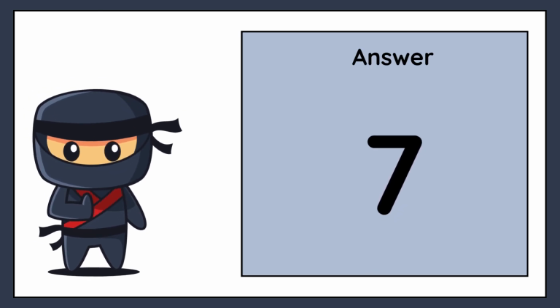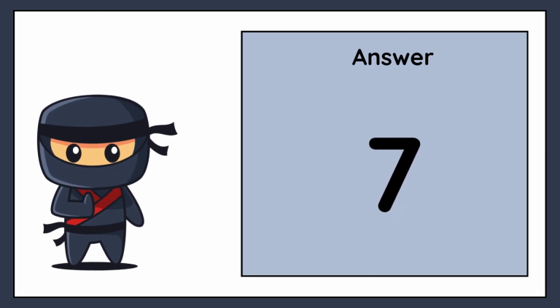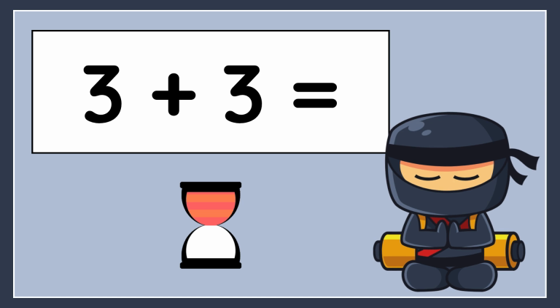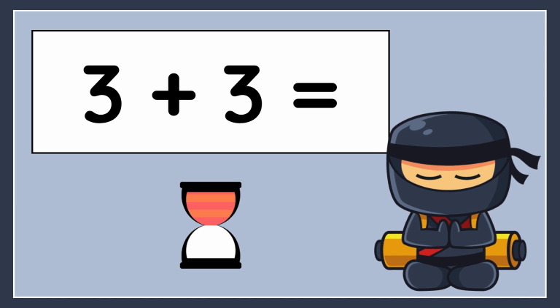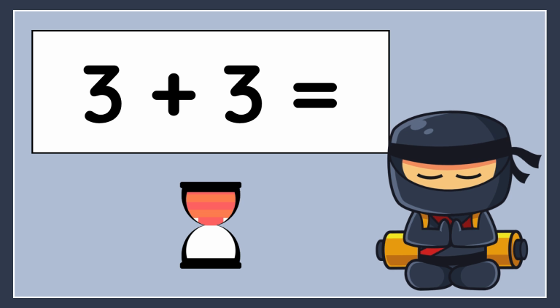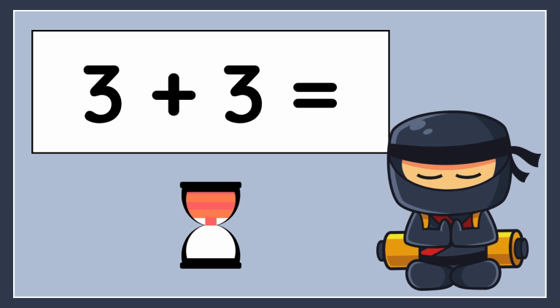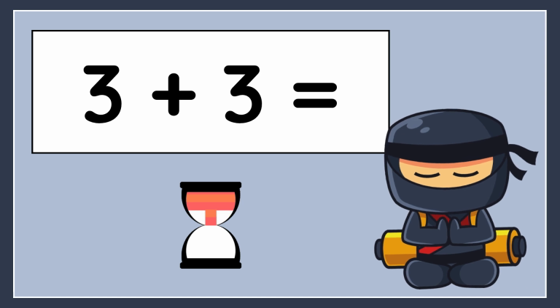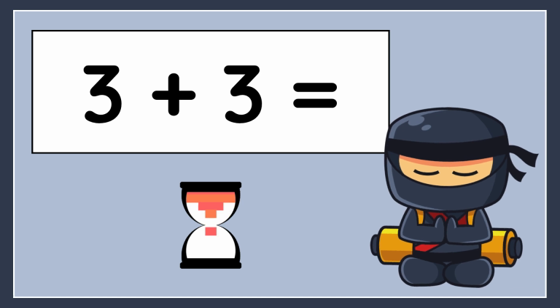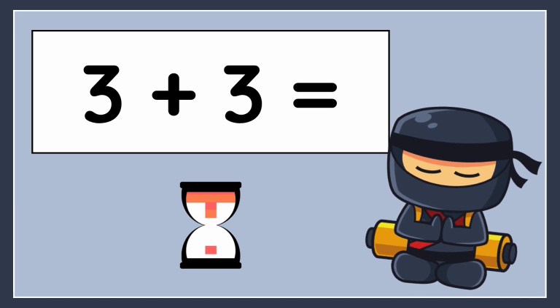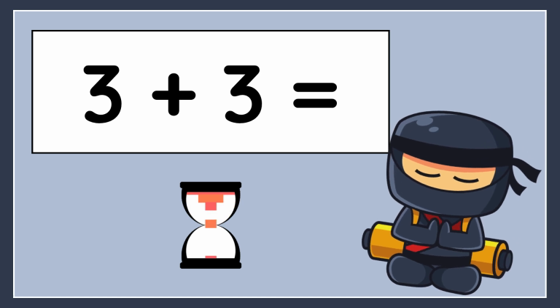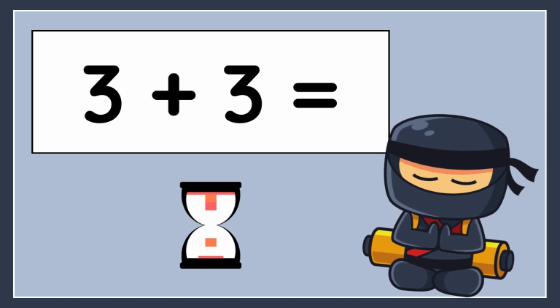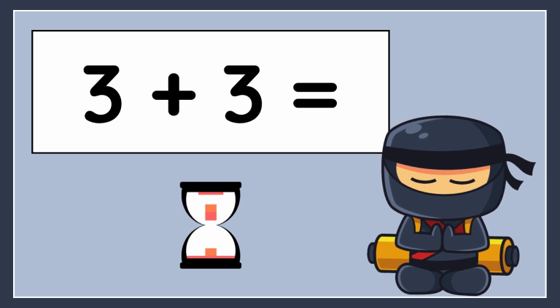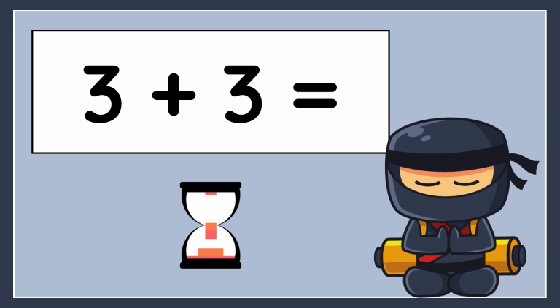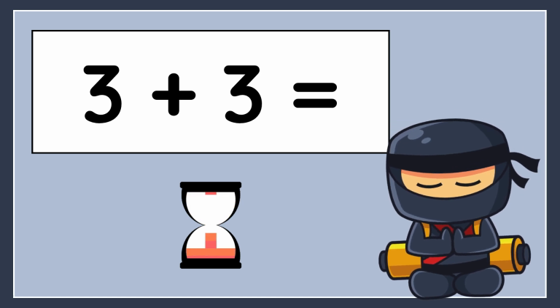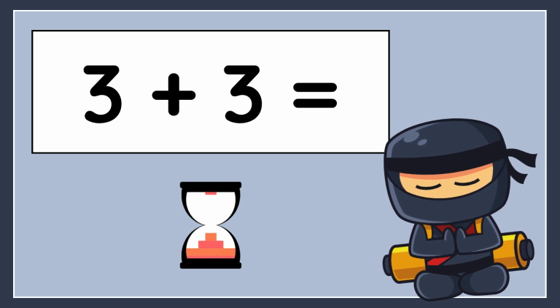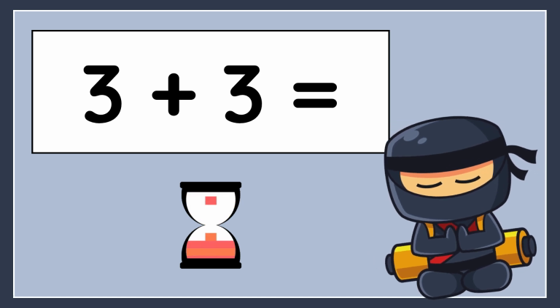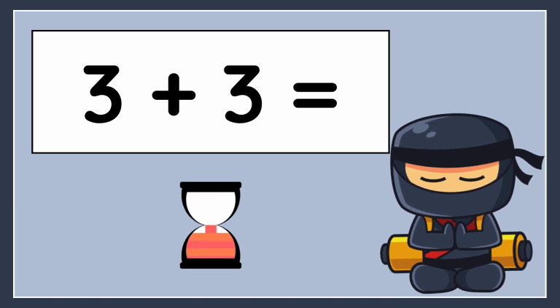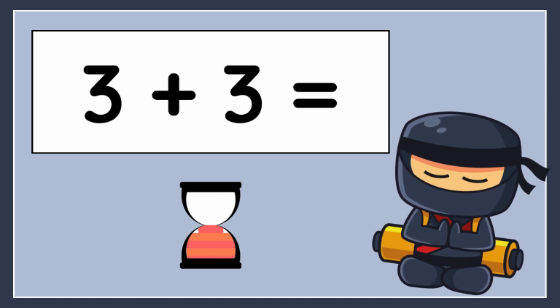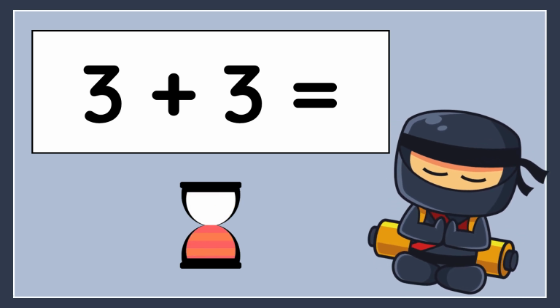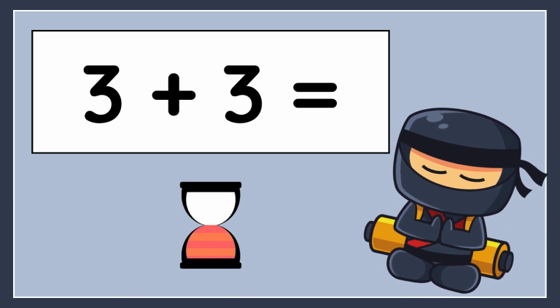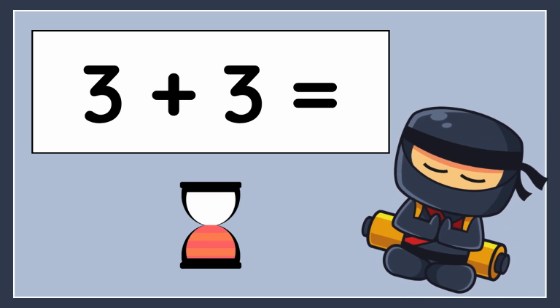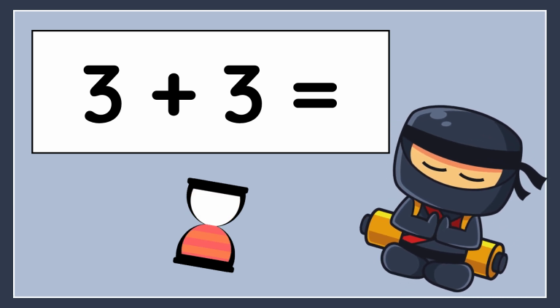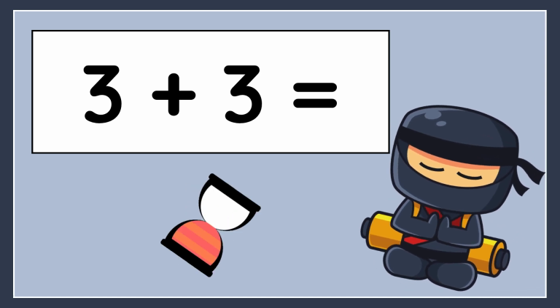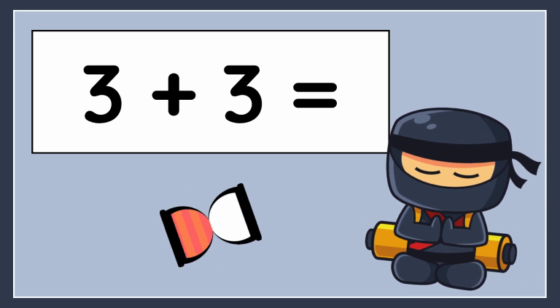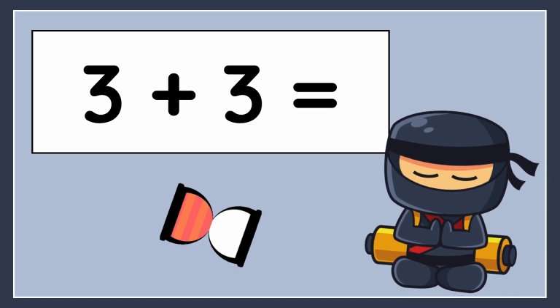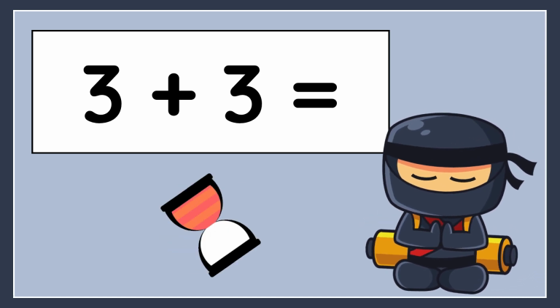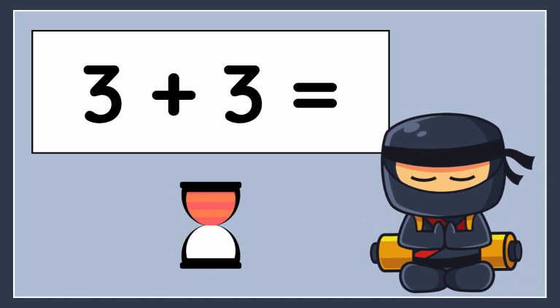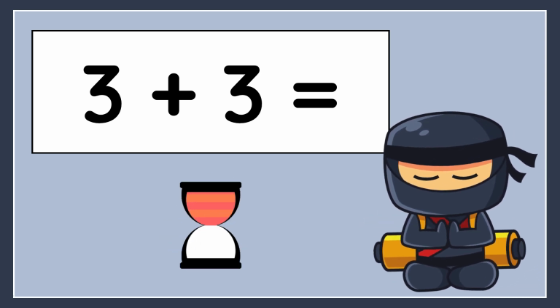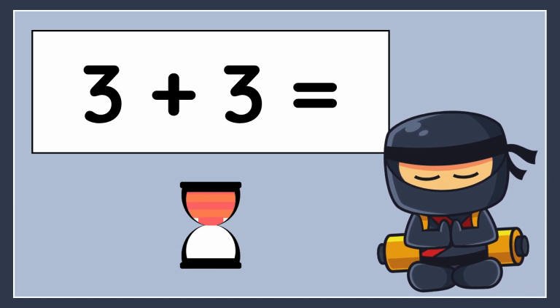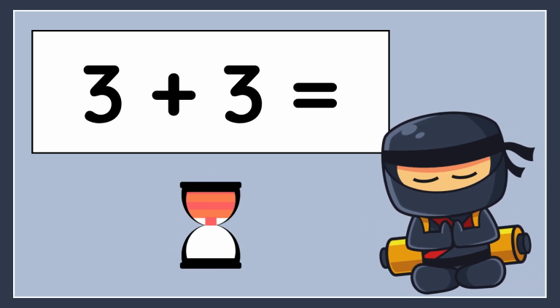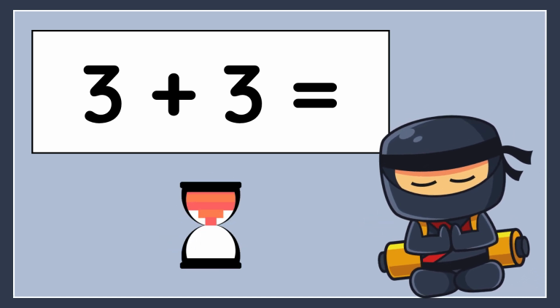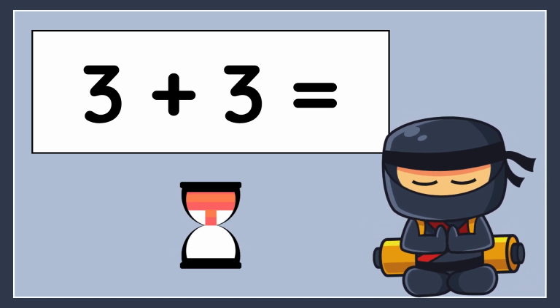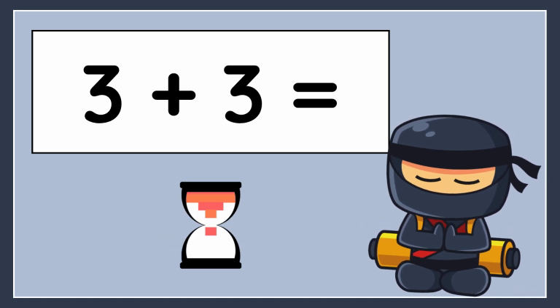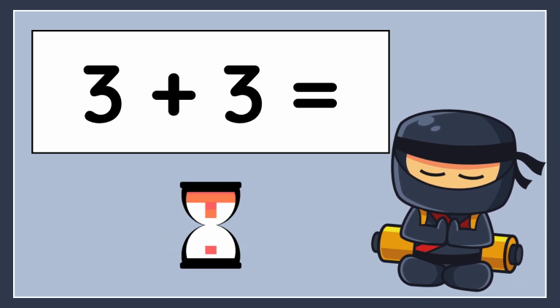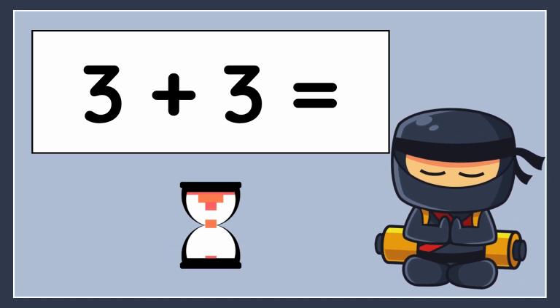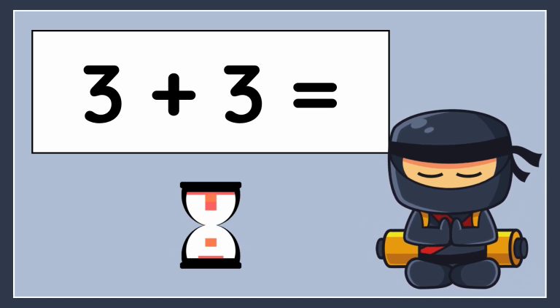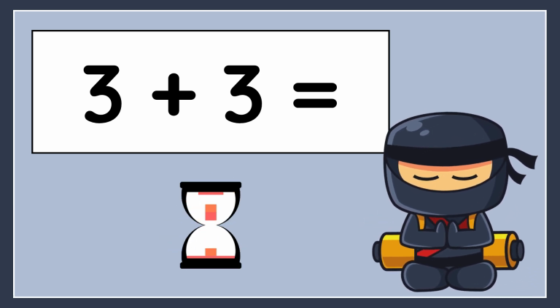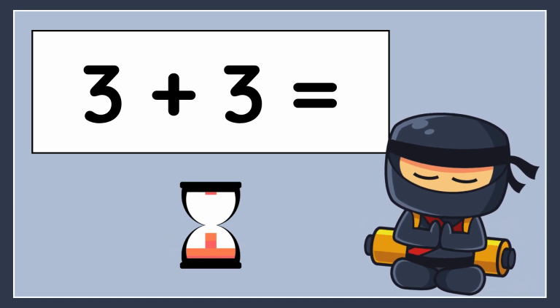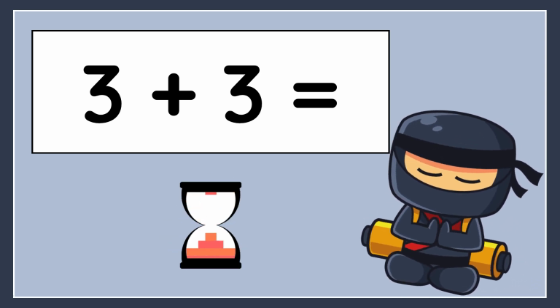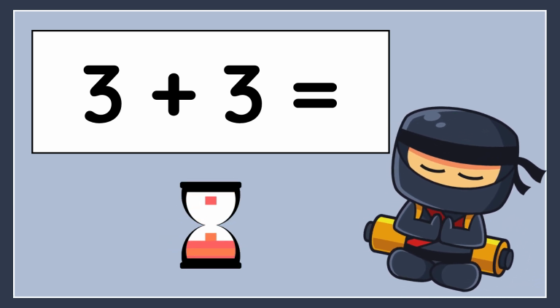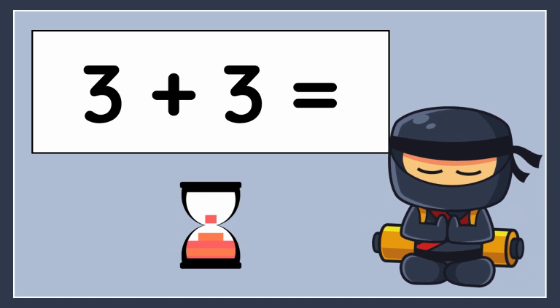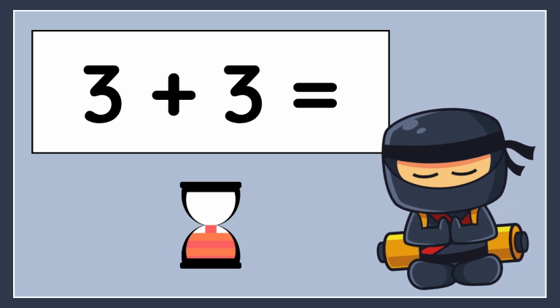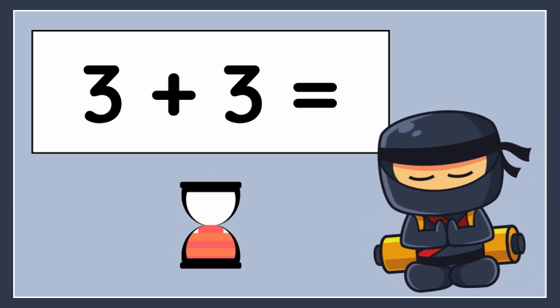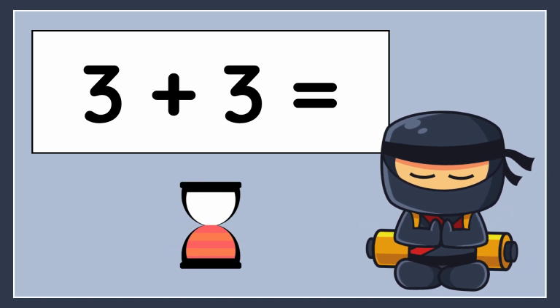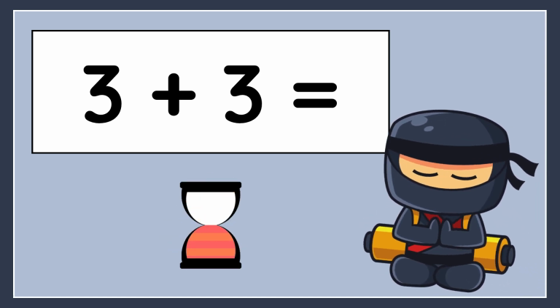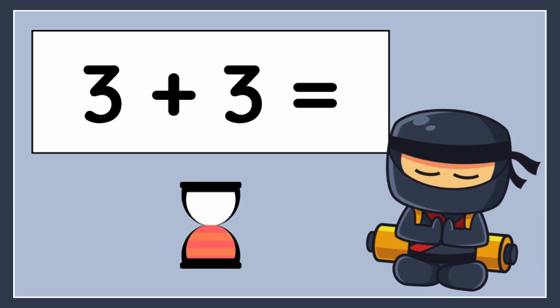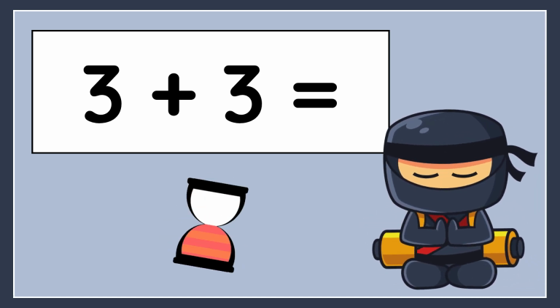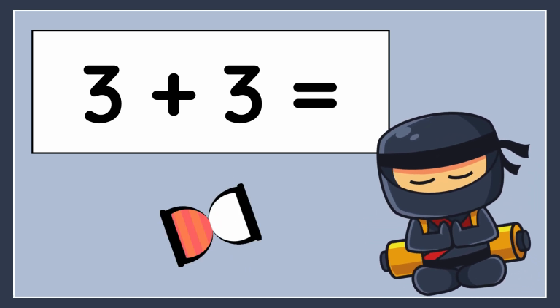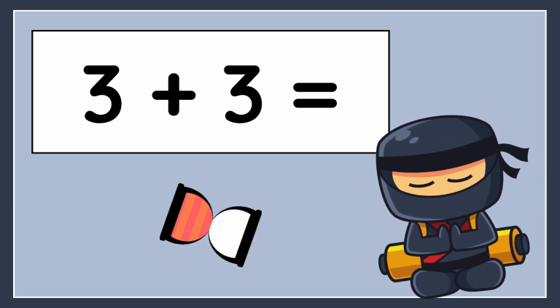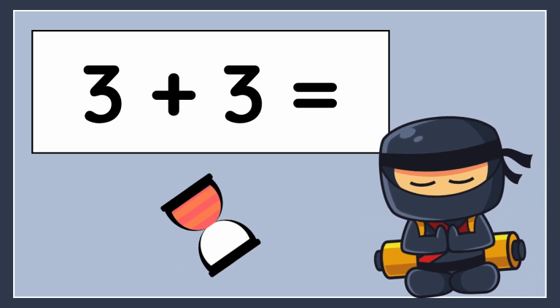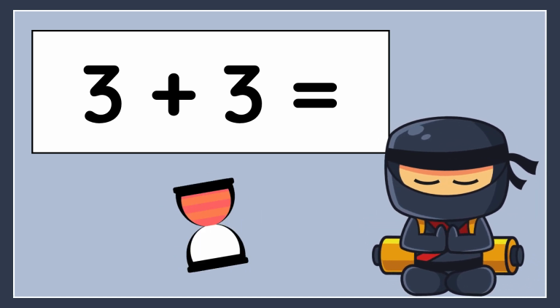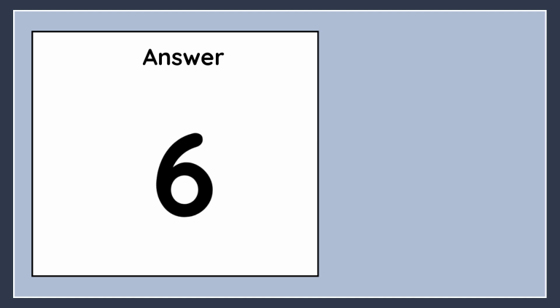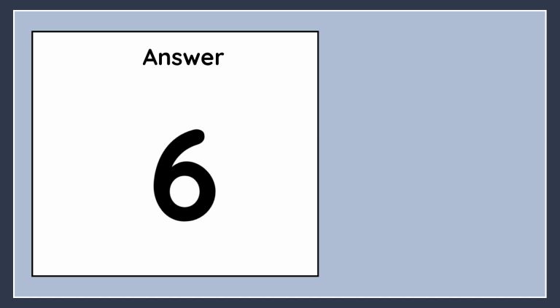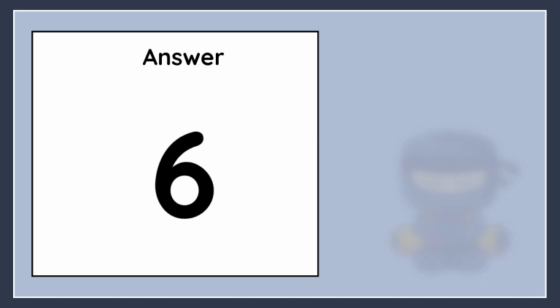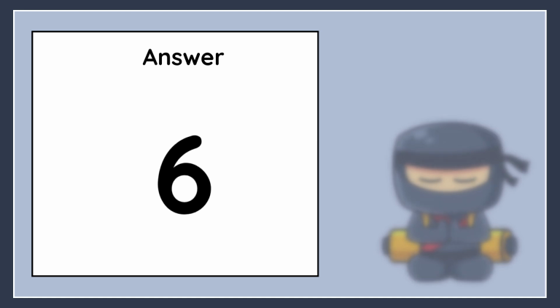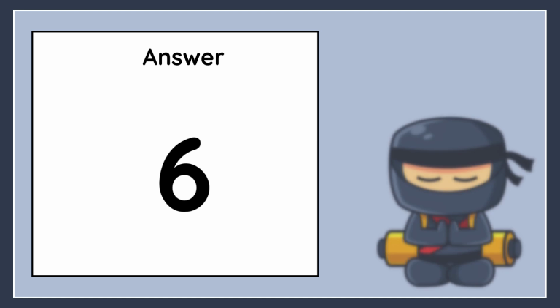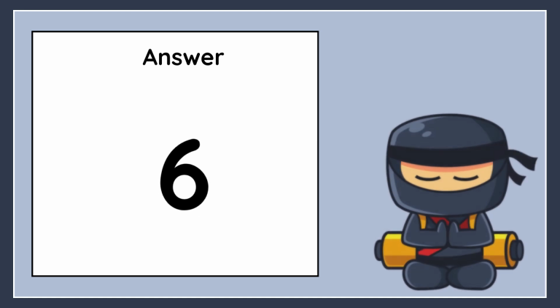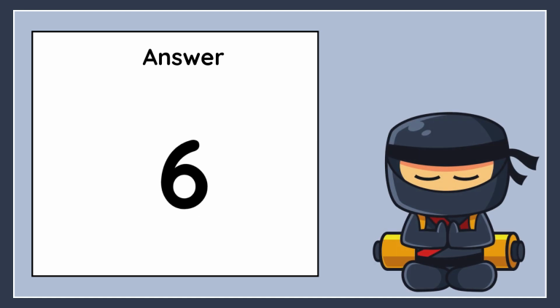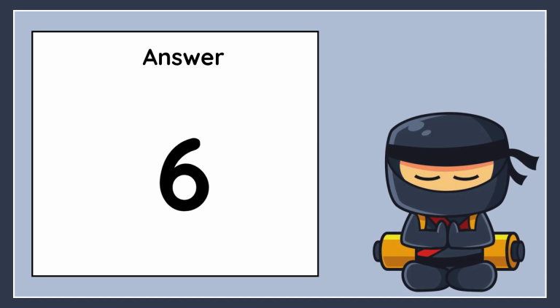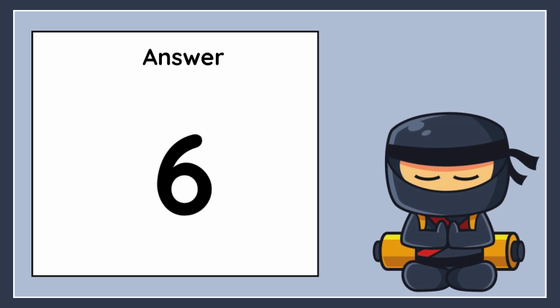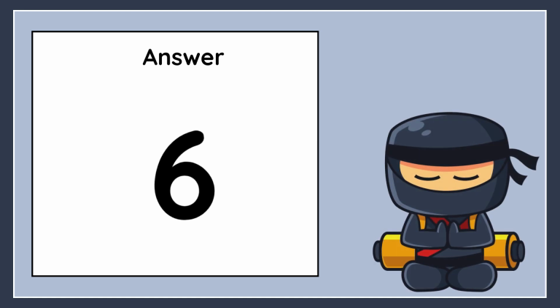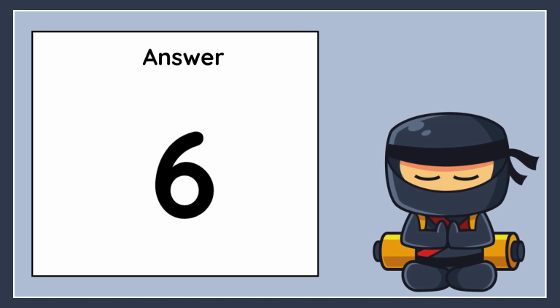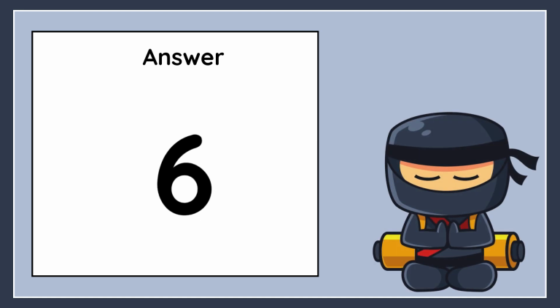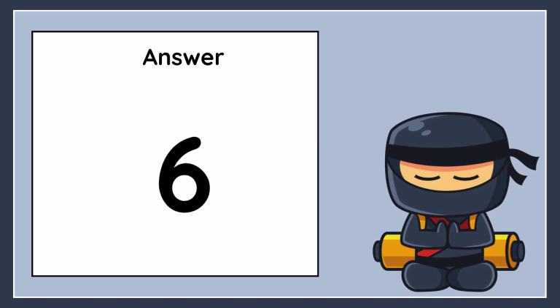3 plus 3 equals. The correct answer is 6.